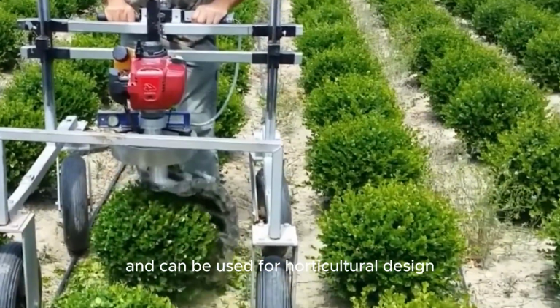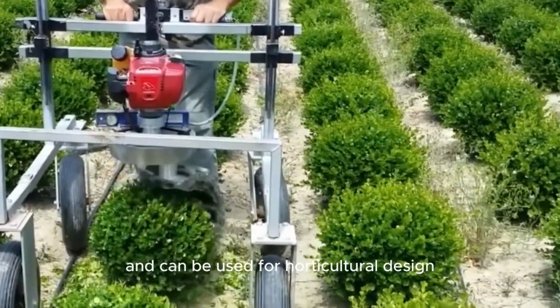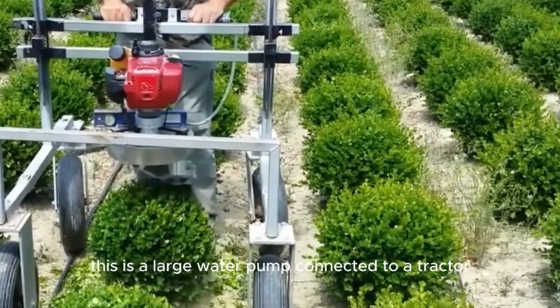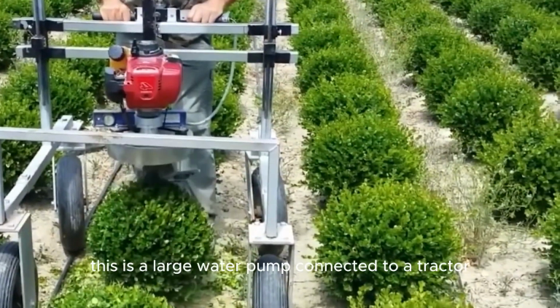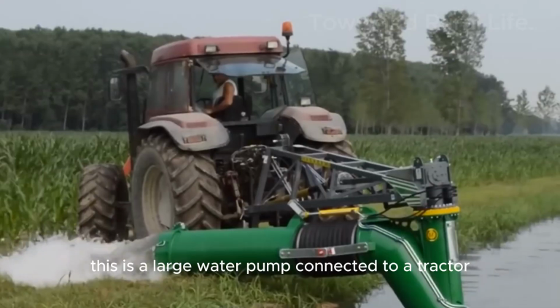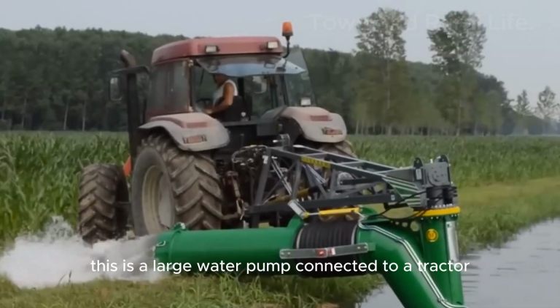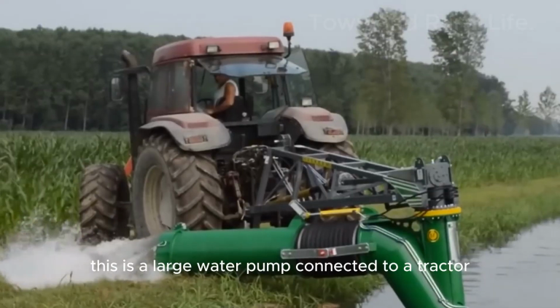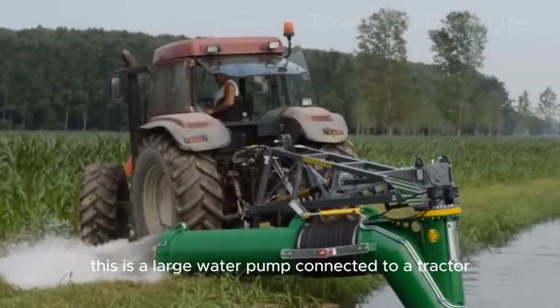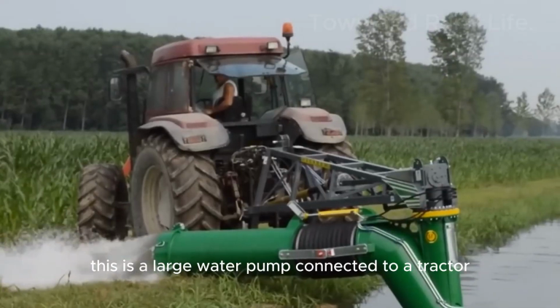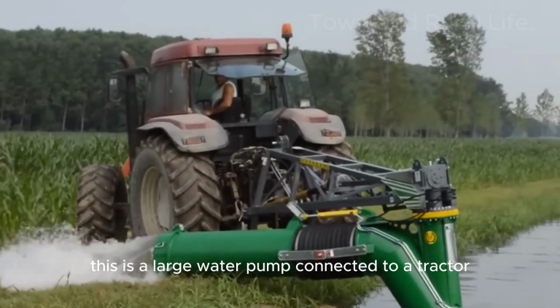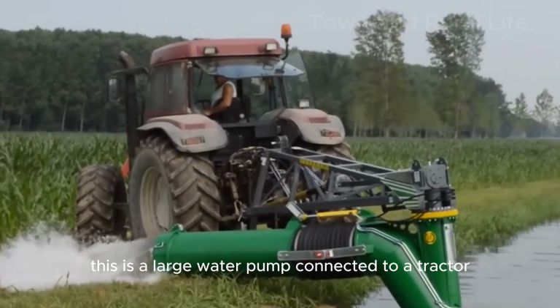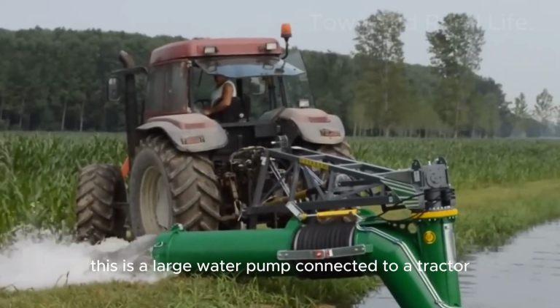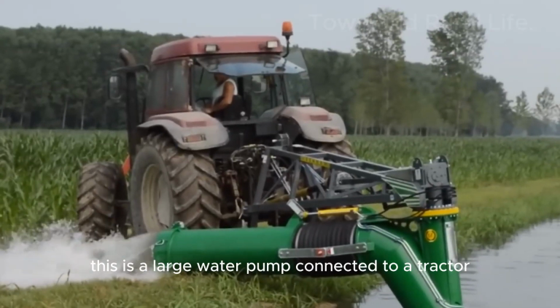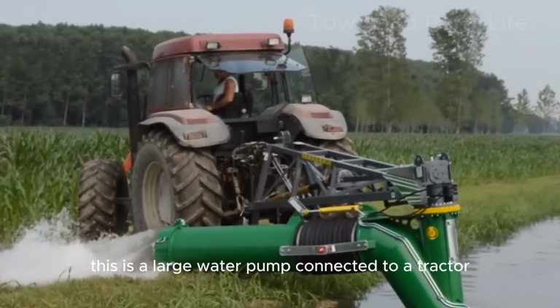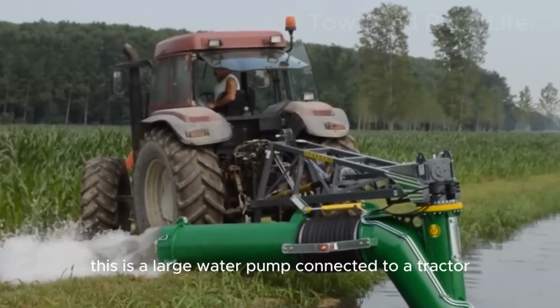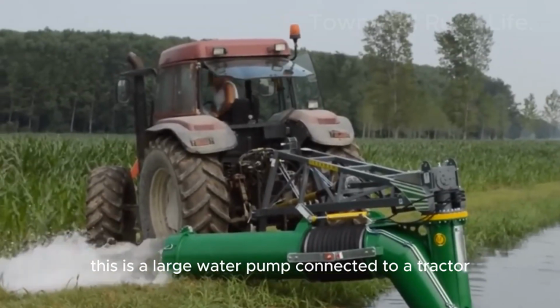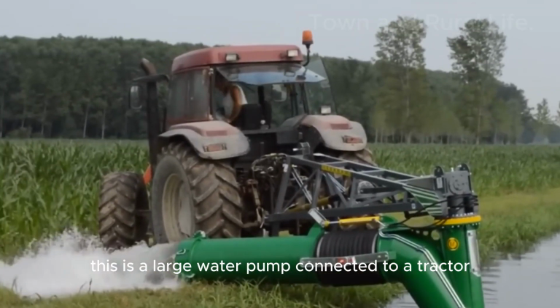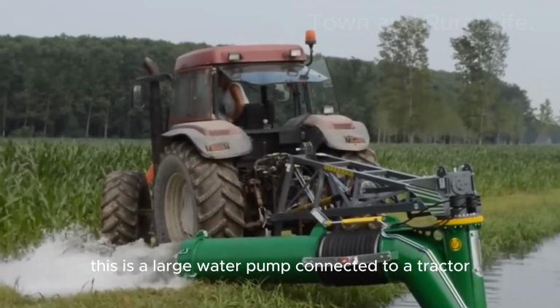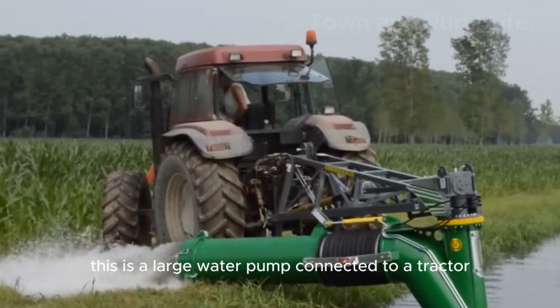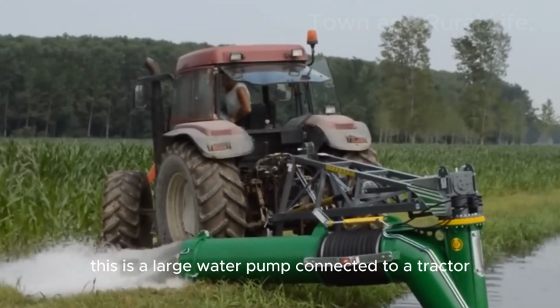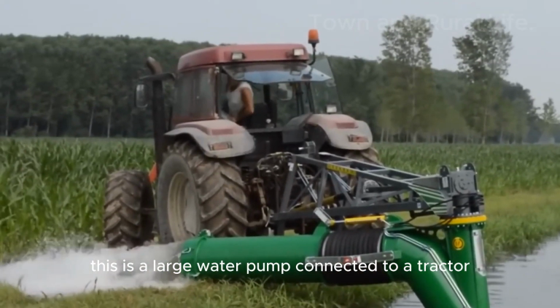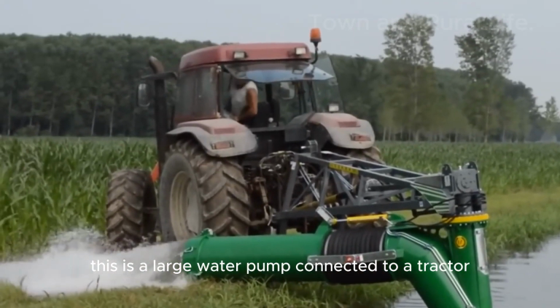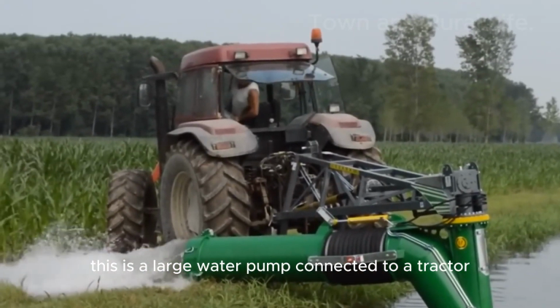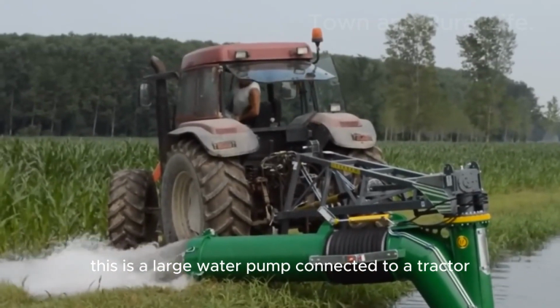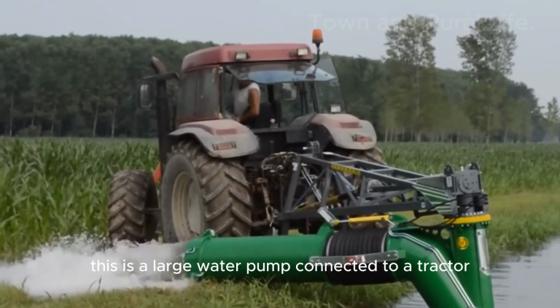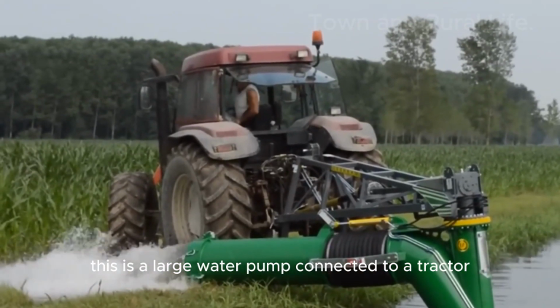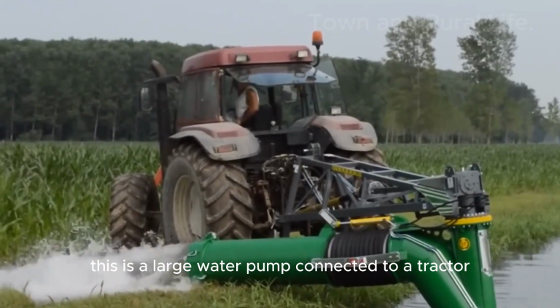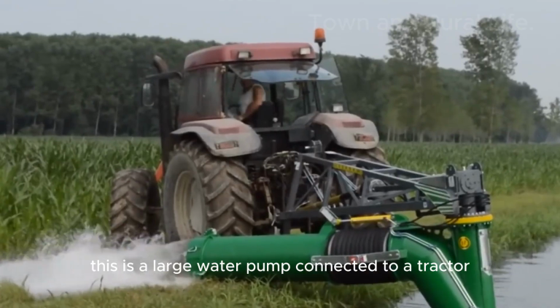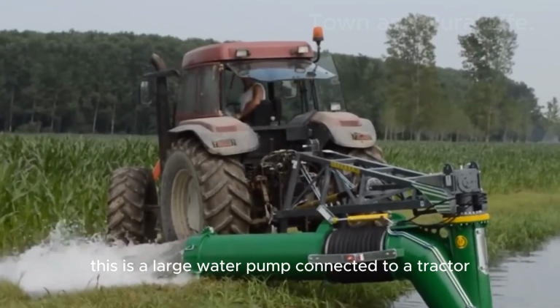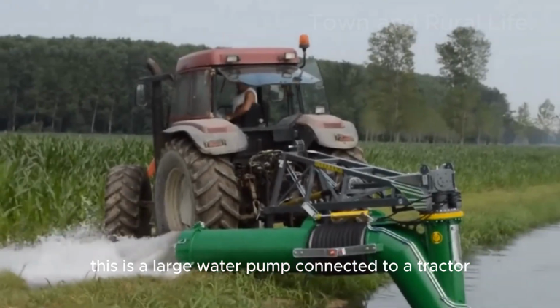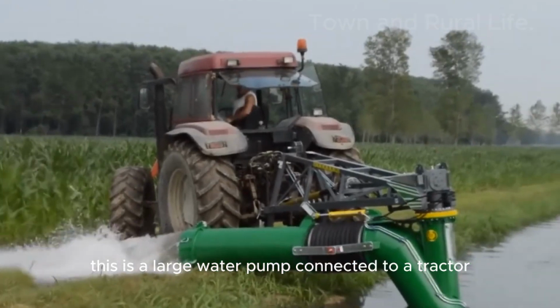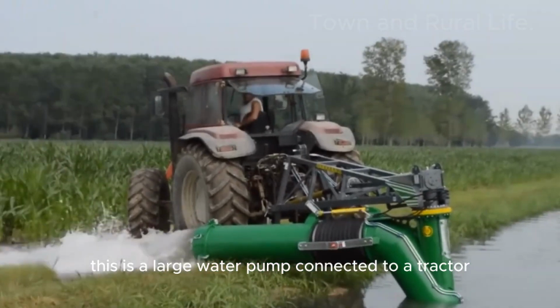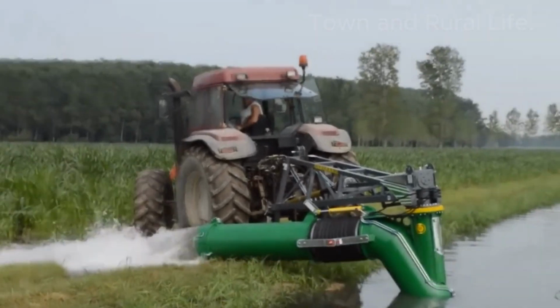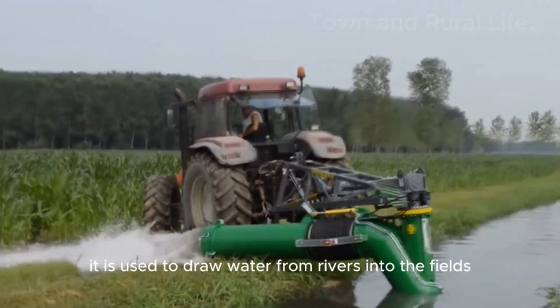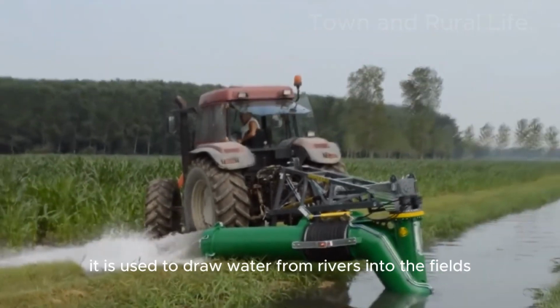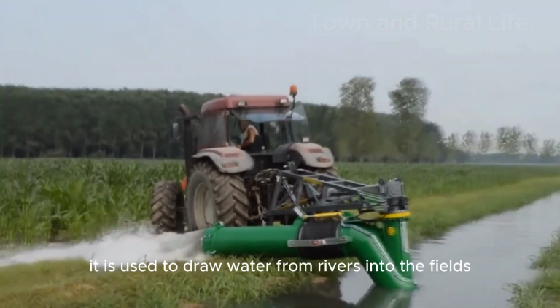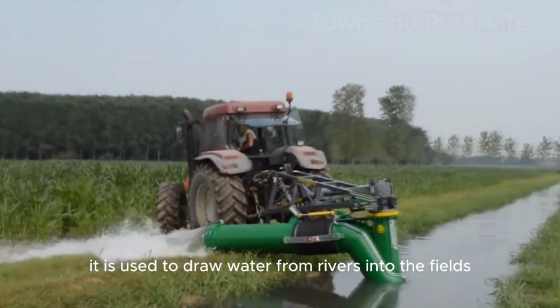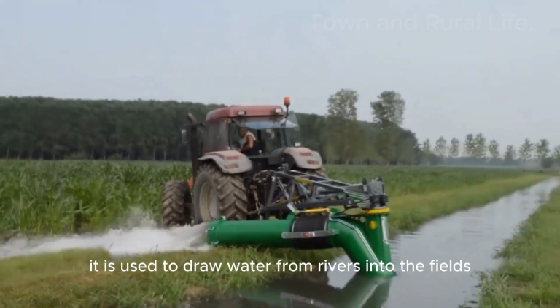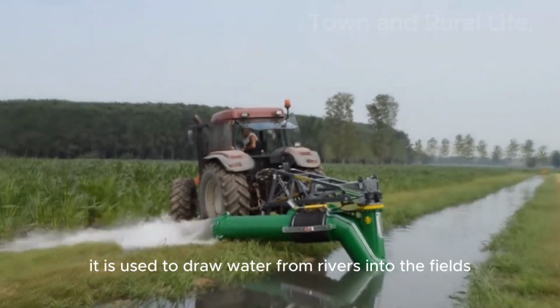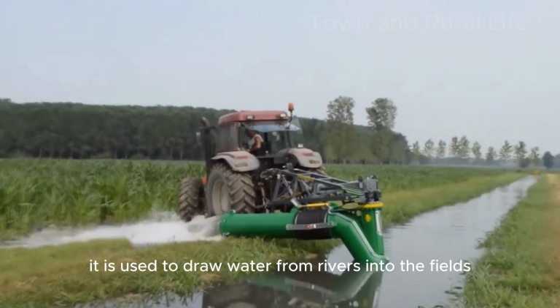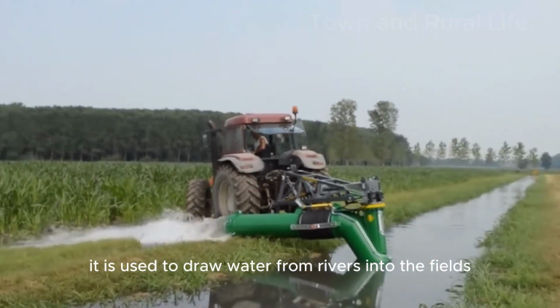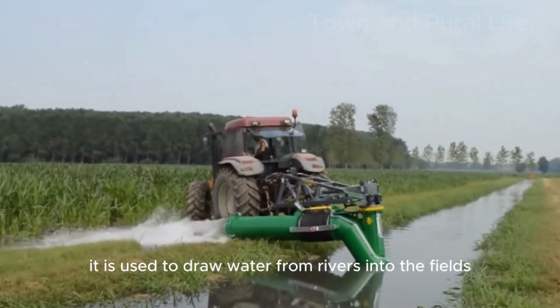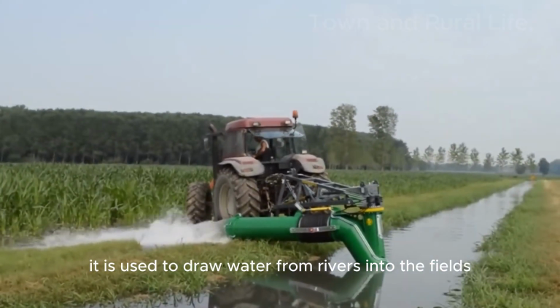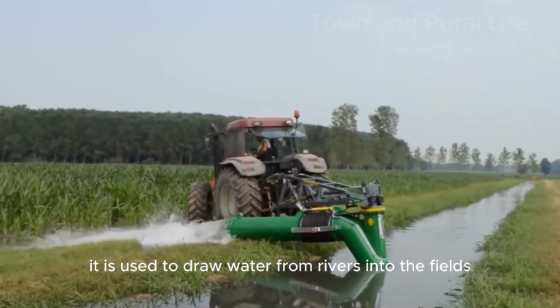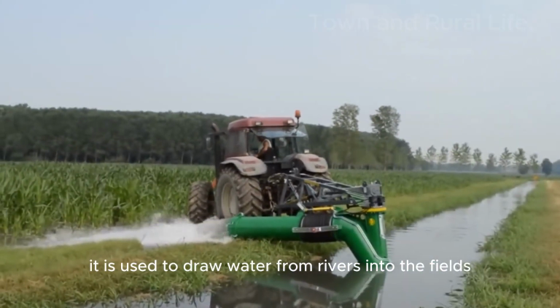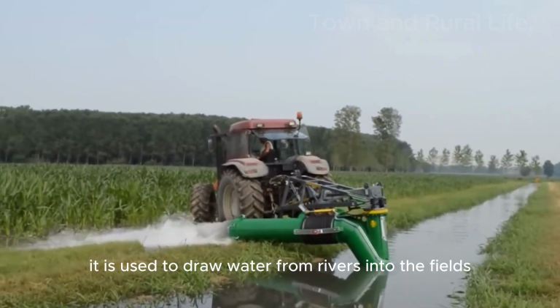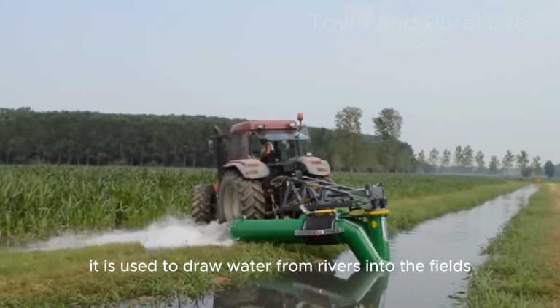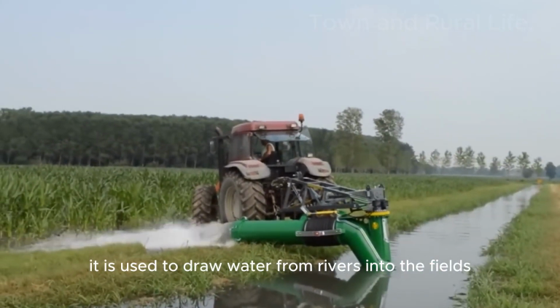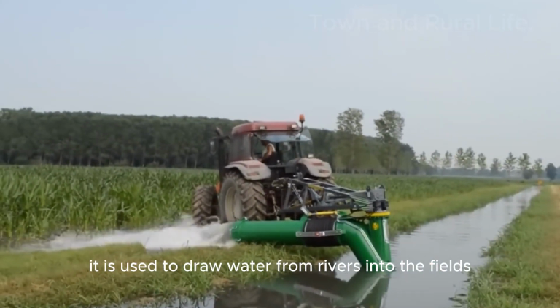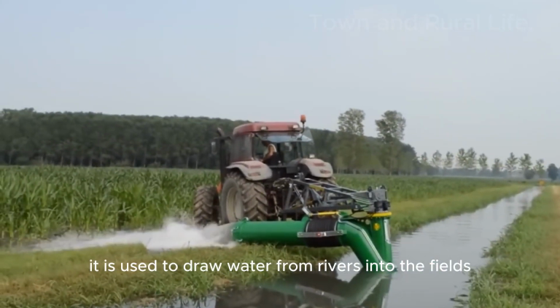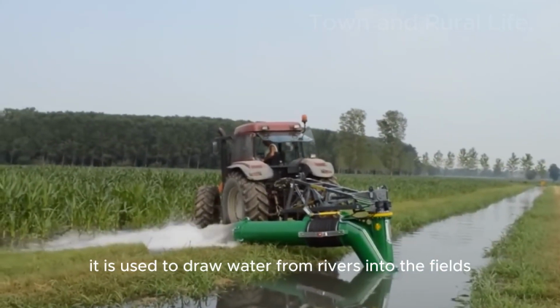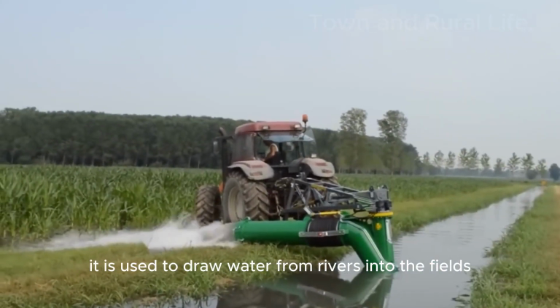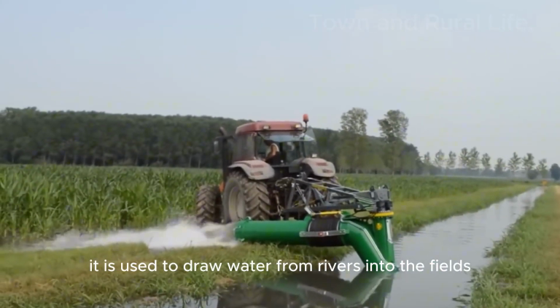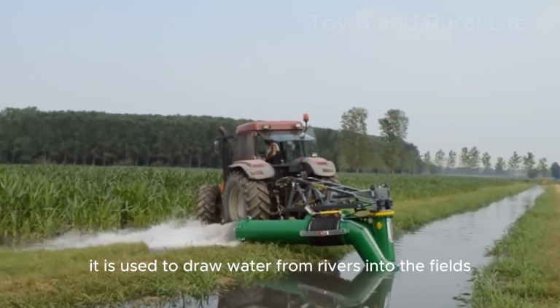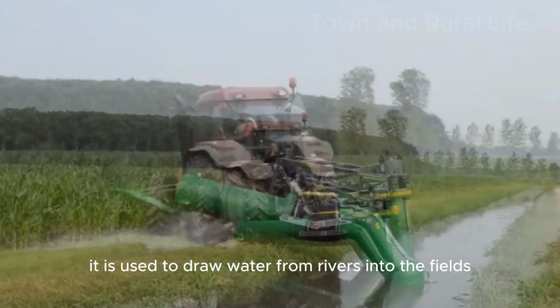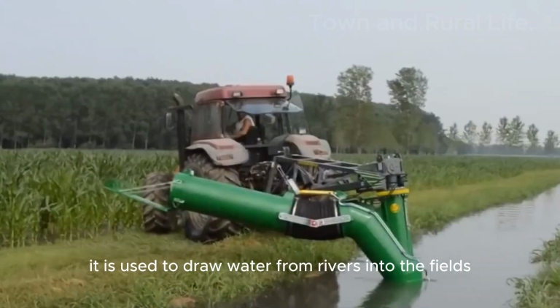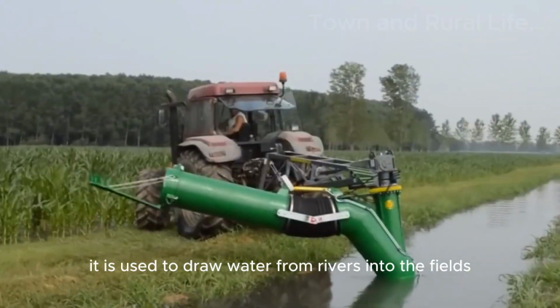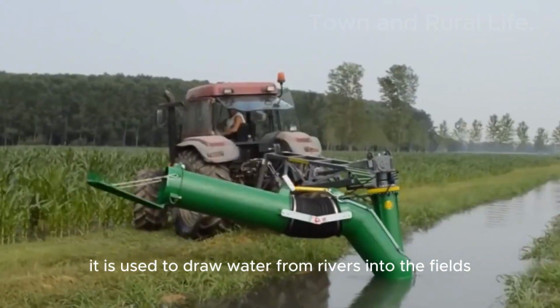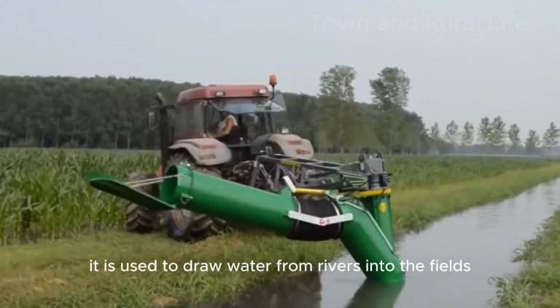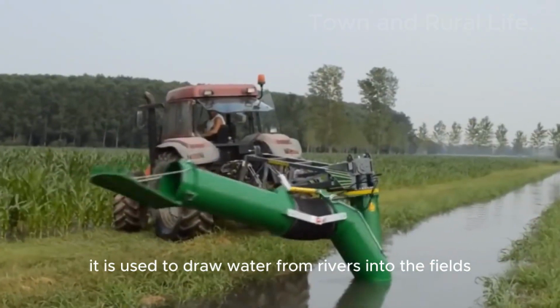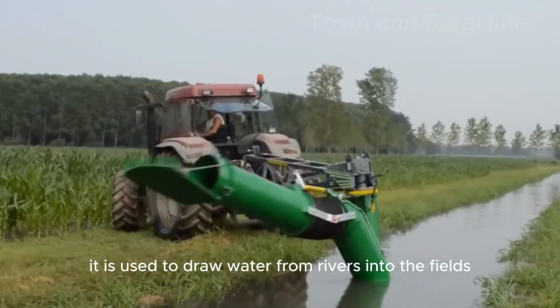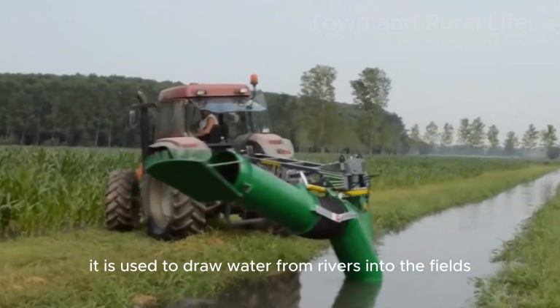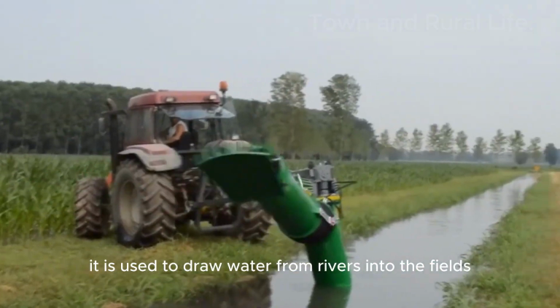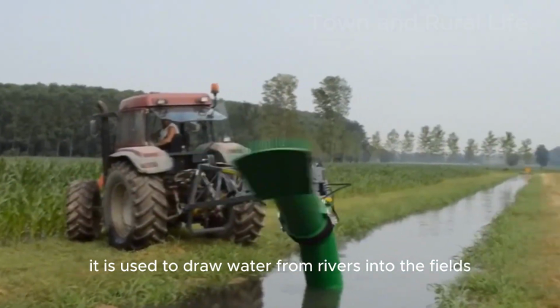This is a large water pump connected to a tractor. It is used to draw water from rivers into the fields. The large diameter pipes can pump a massive amount of water in a short time.